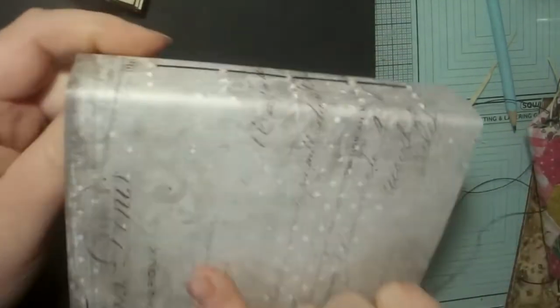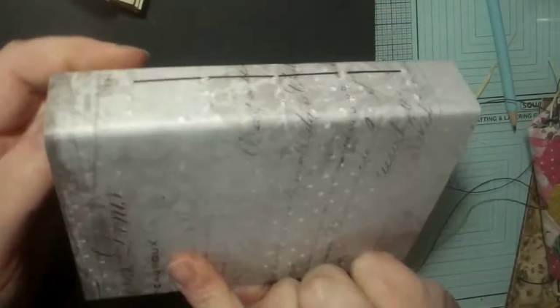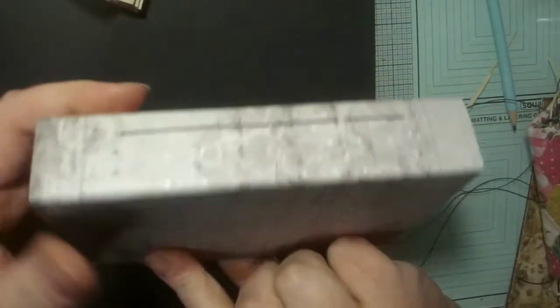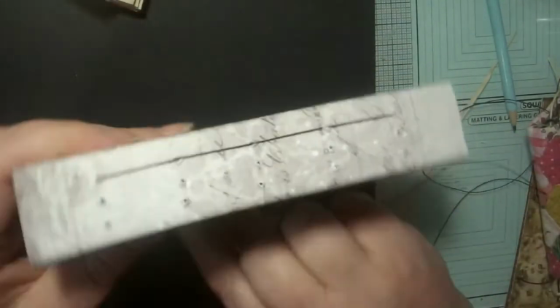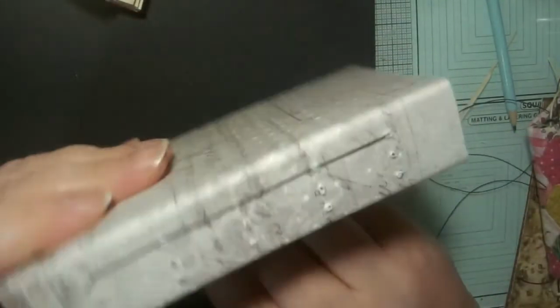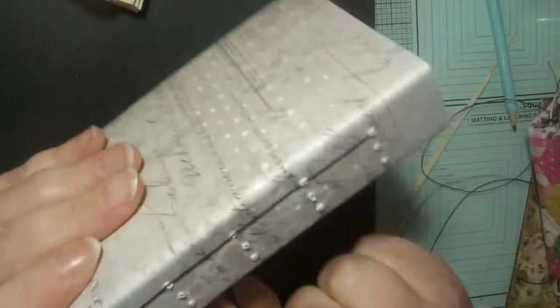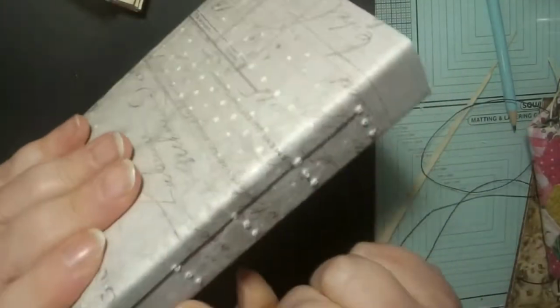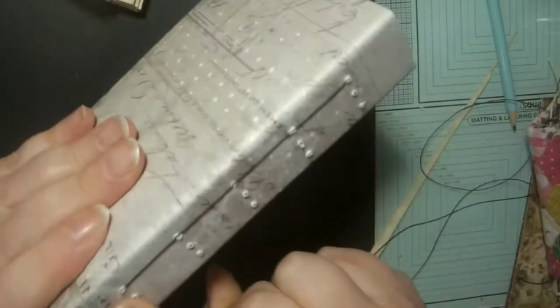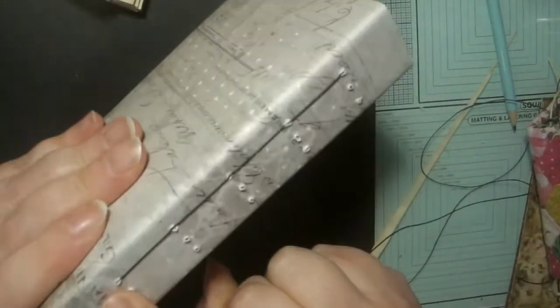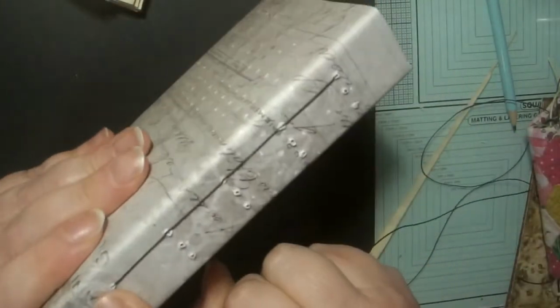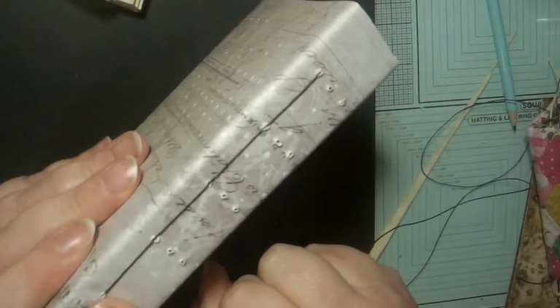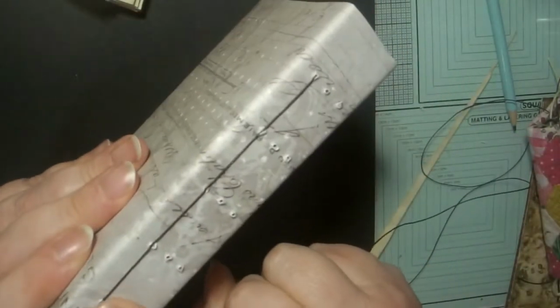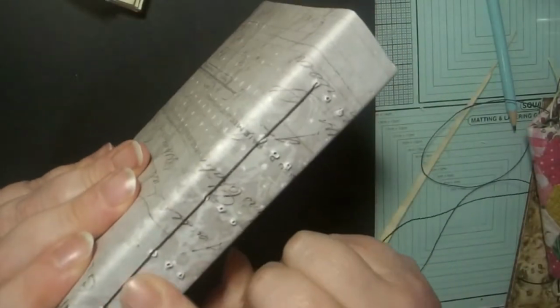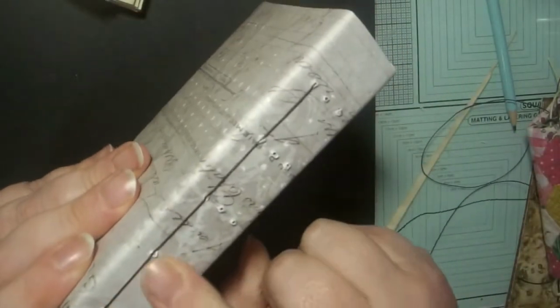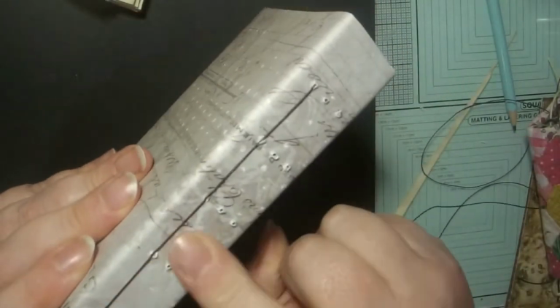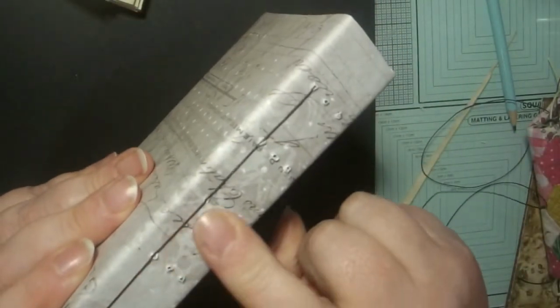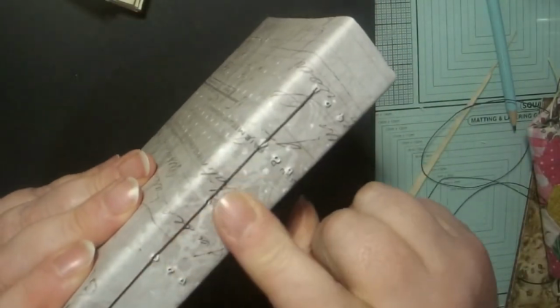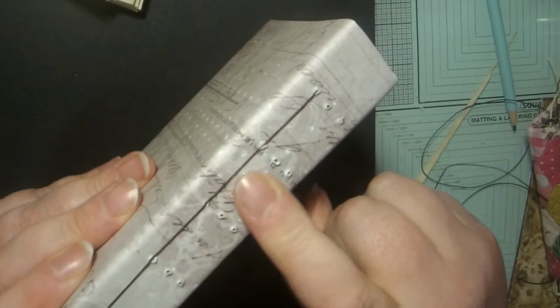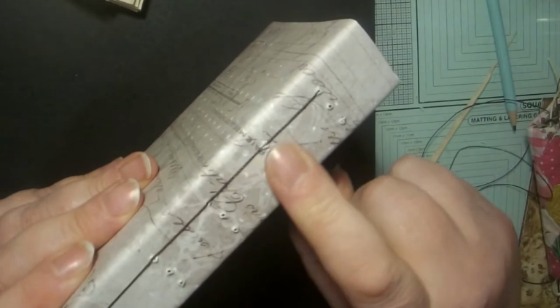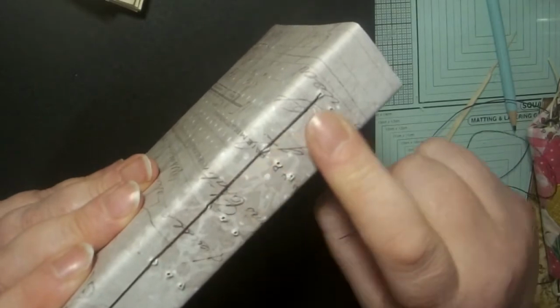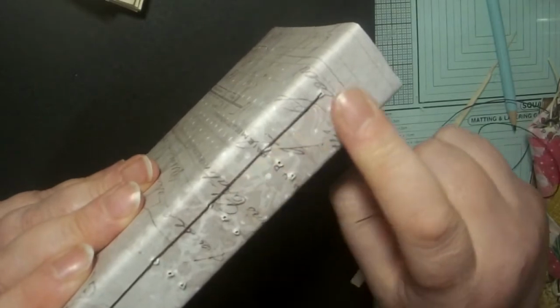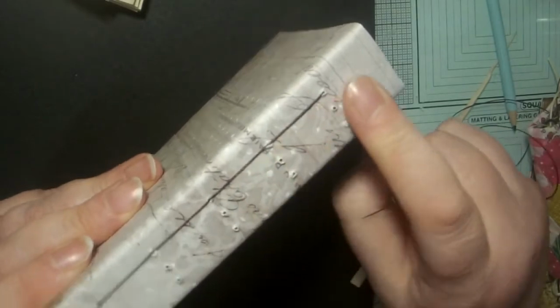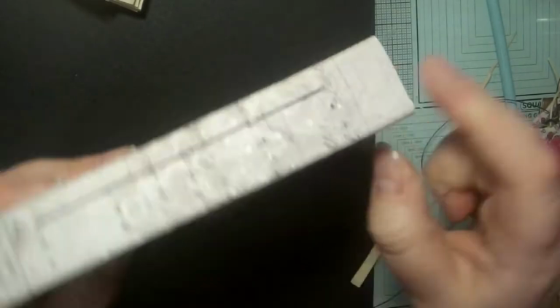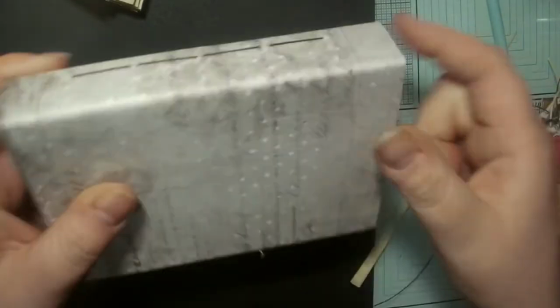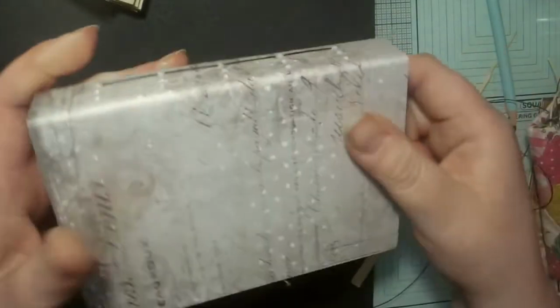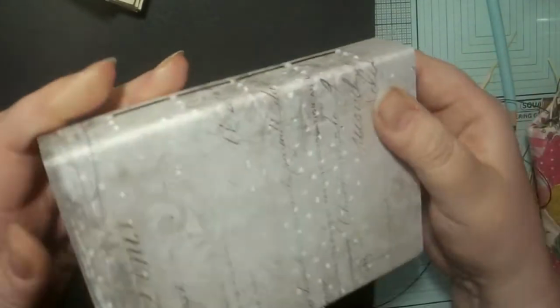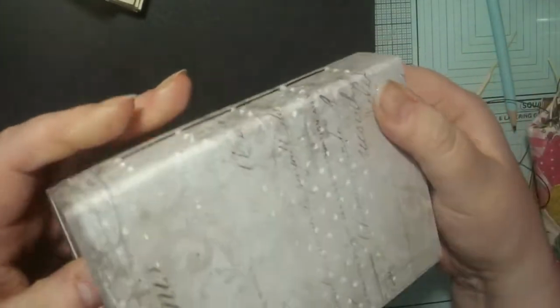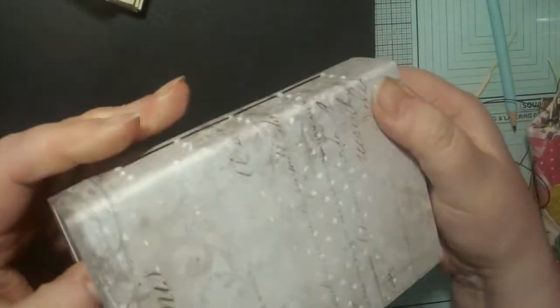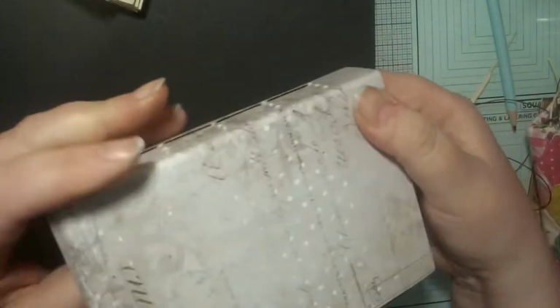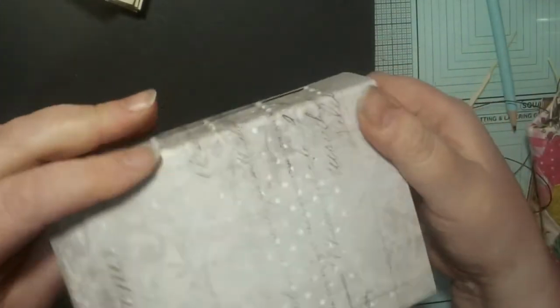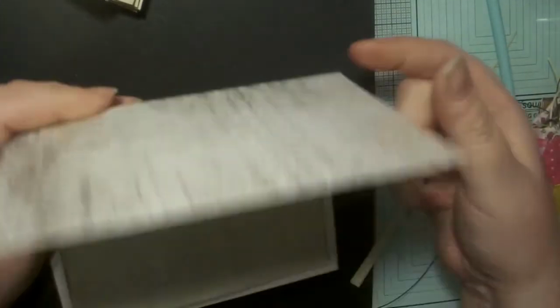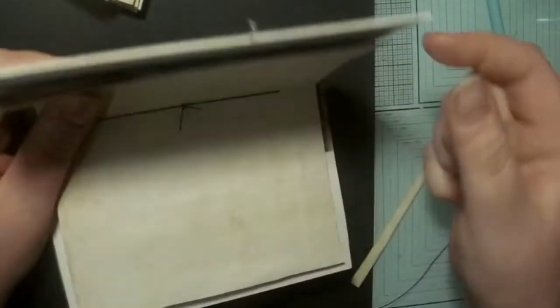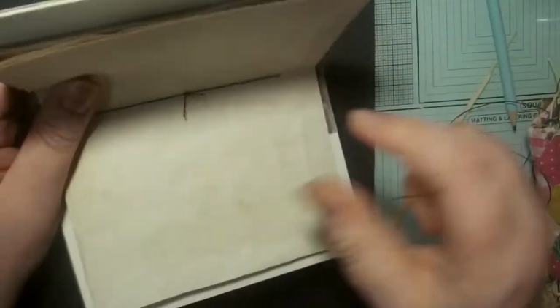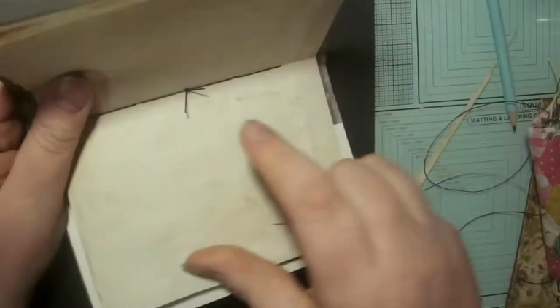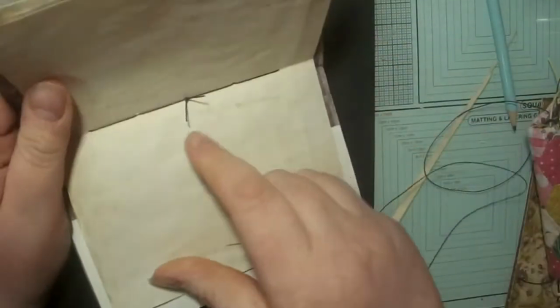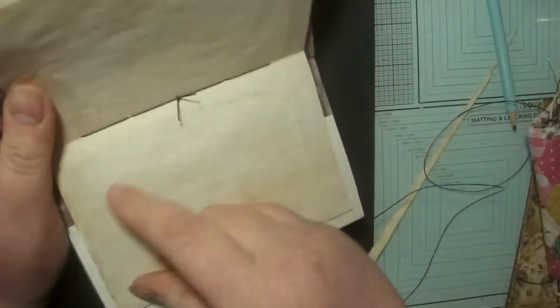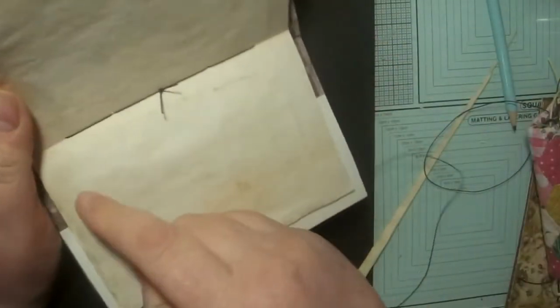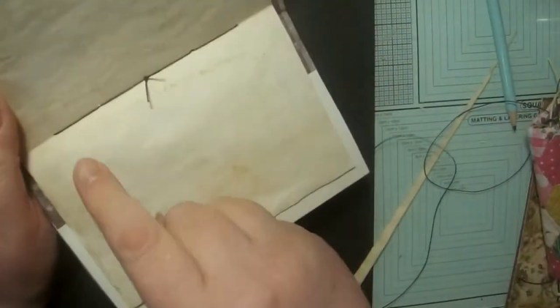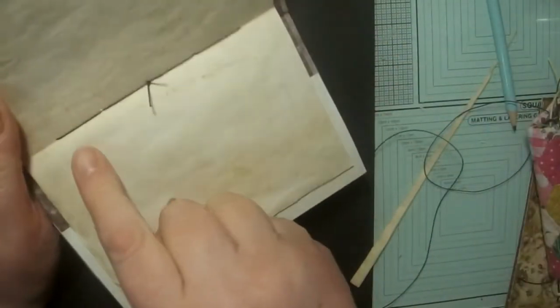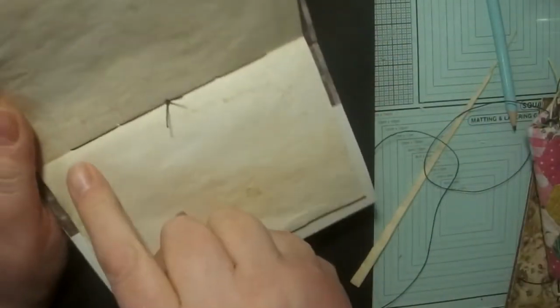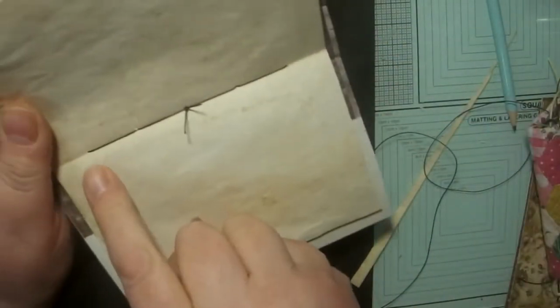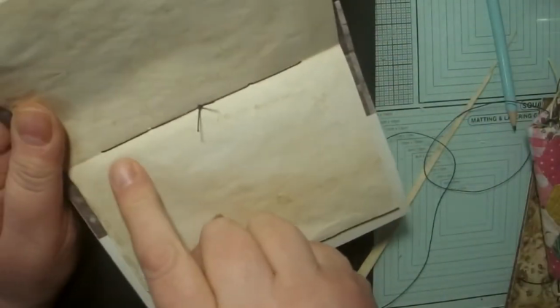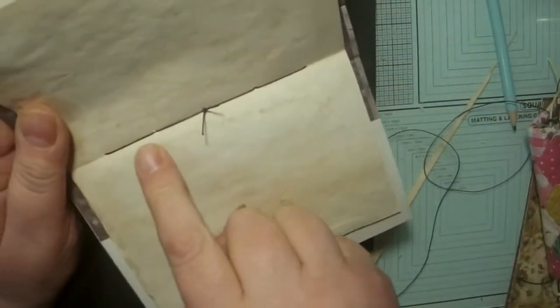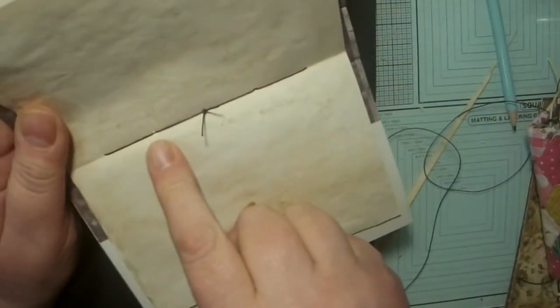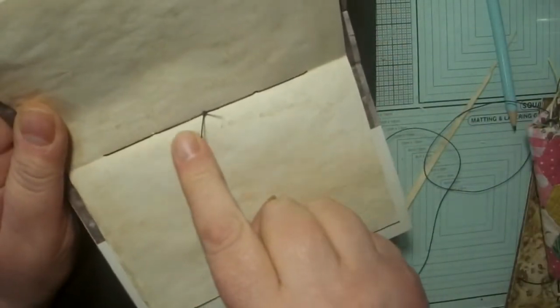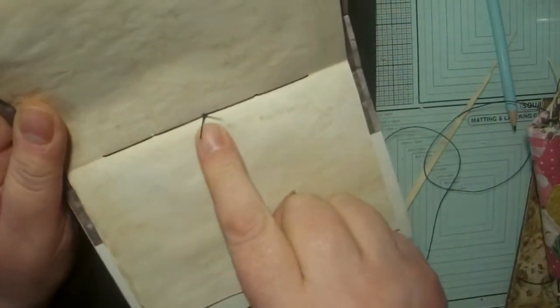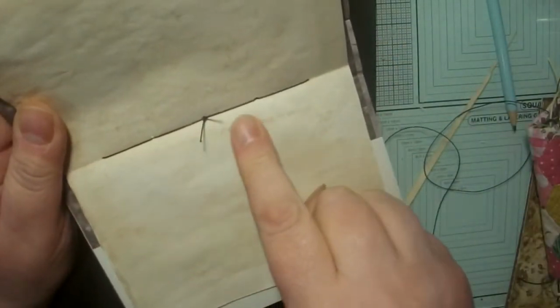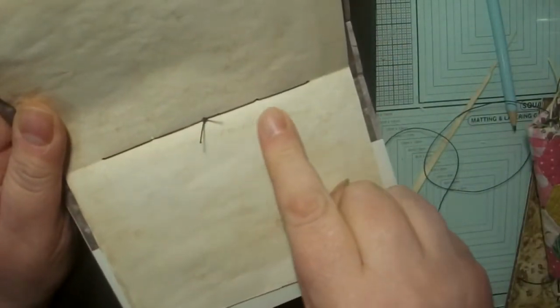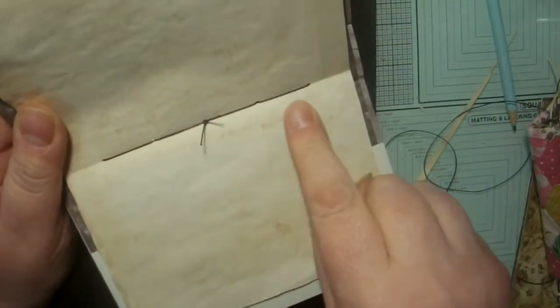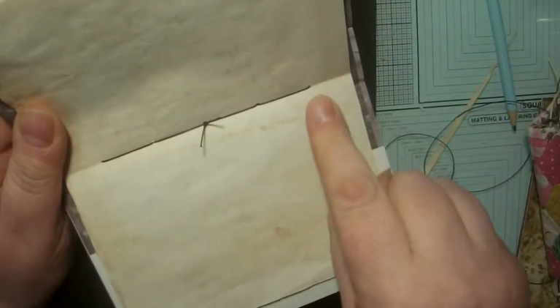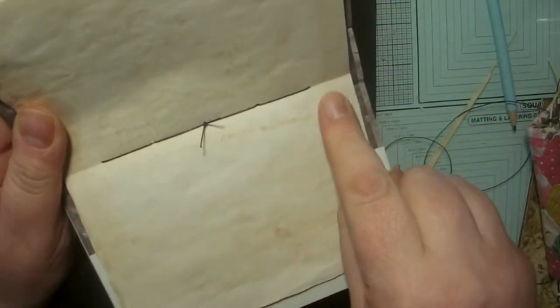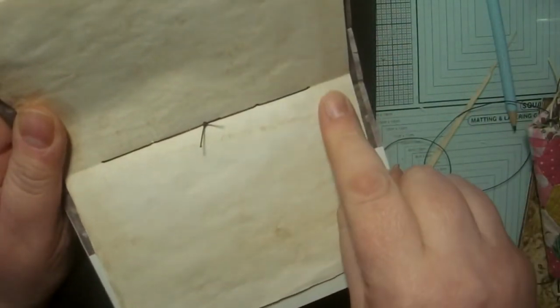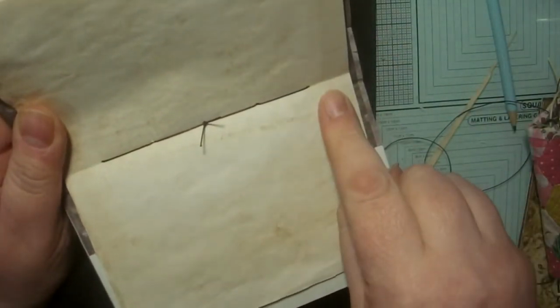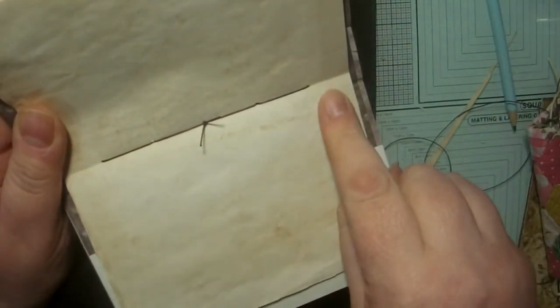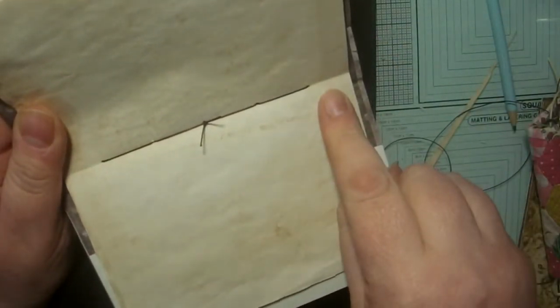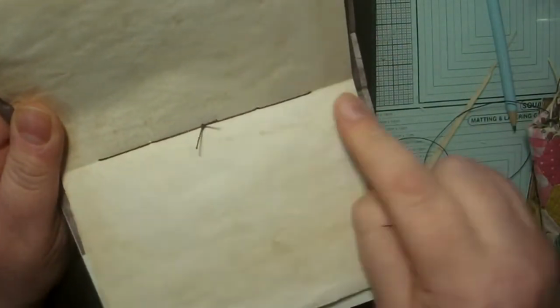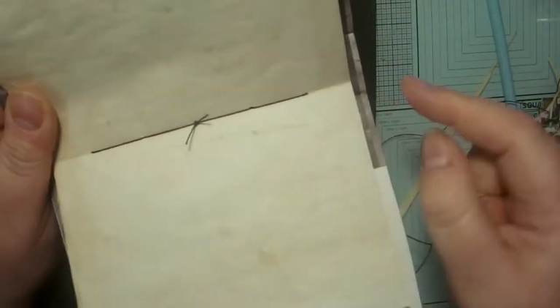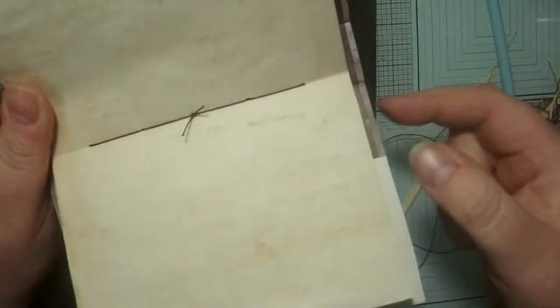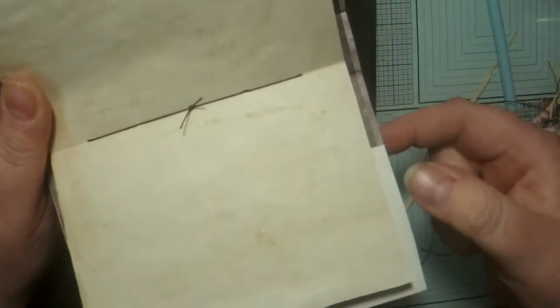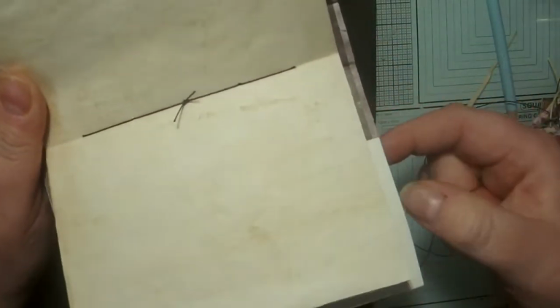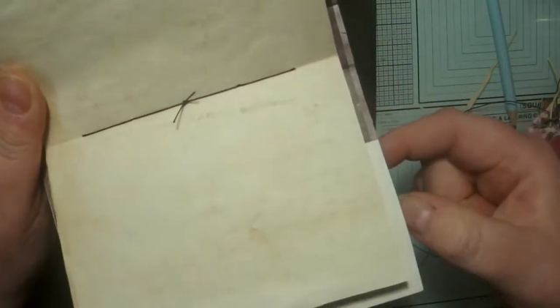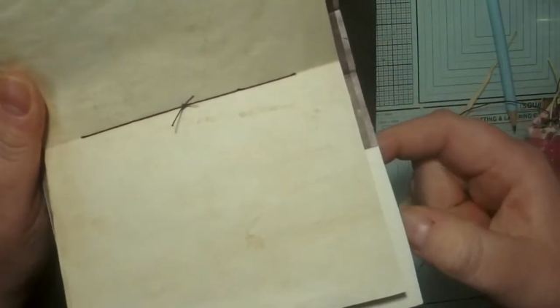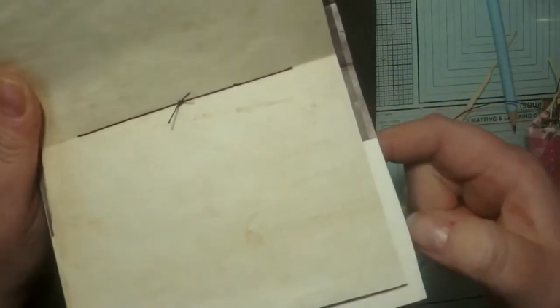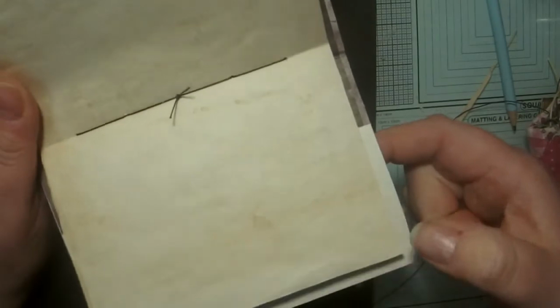That is my first signature sewn into my book. It's got a lovely straight edge on the outside and a really lovely straight line of stitches on the inside.